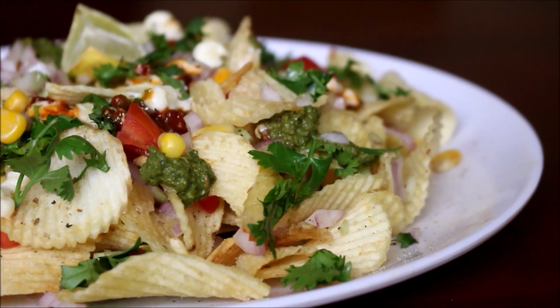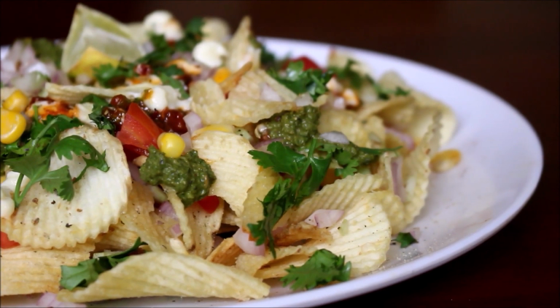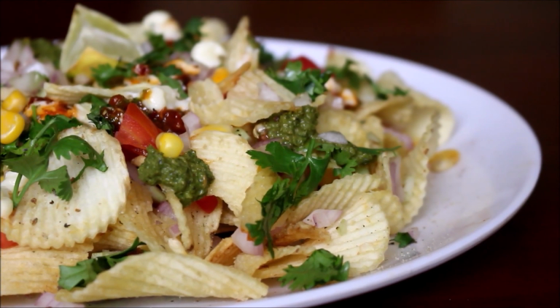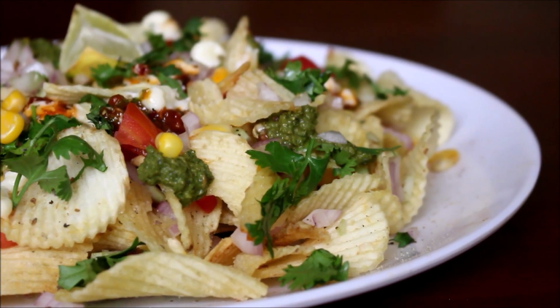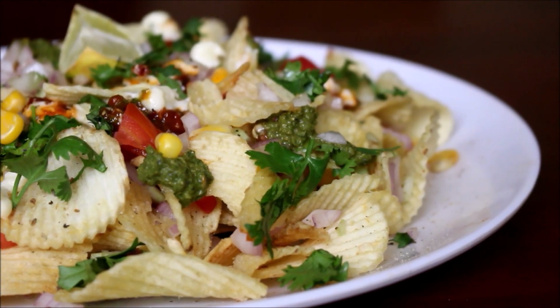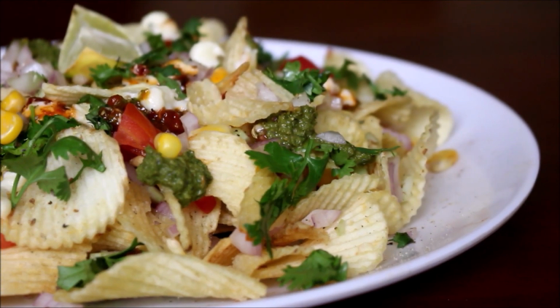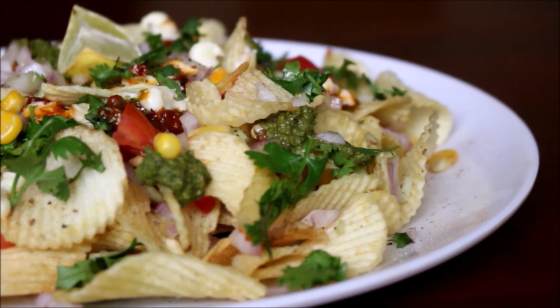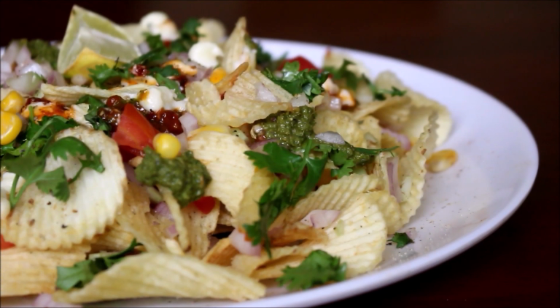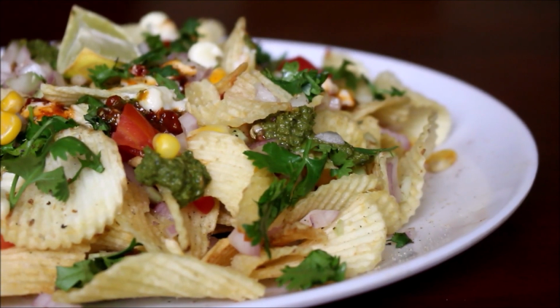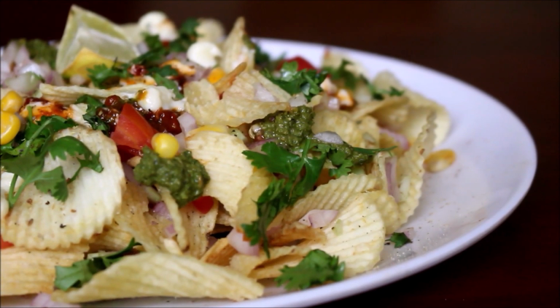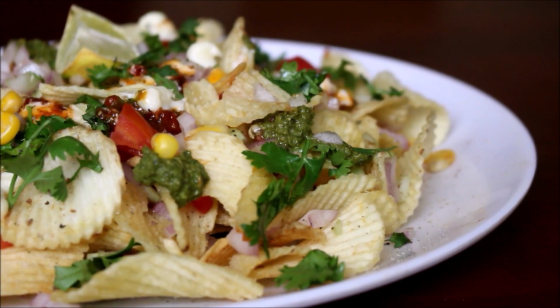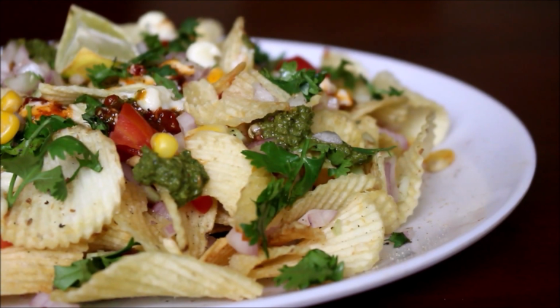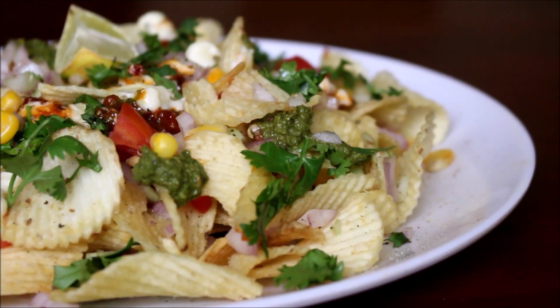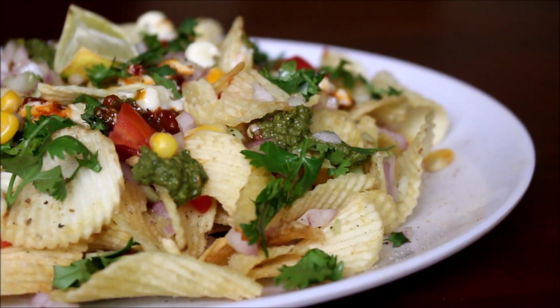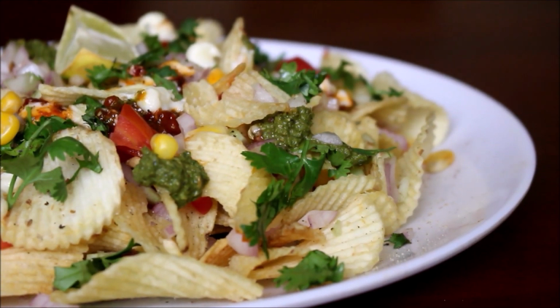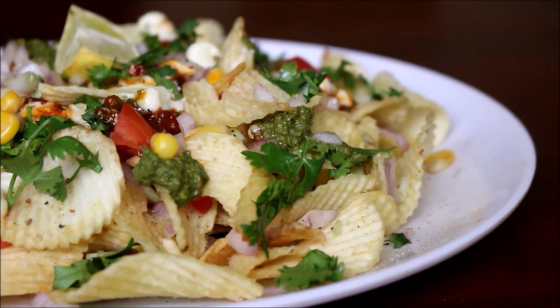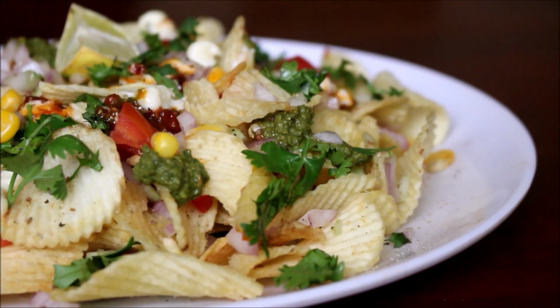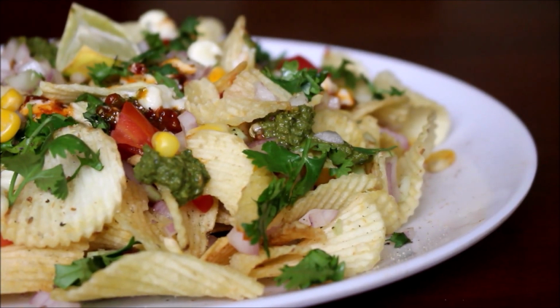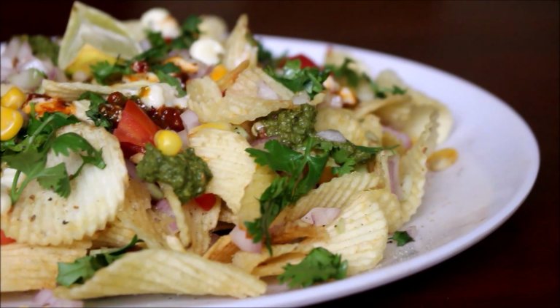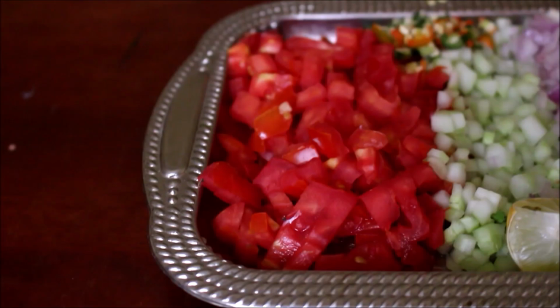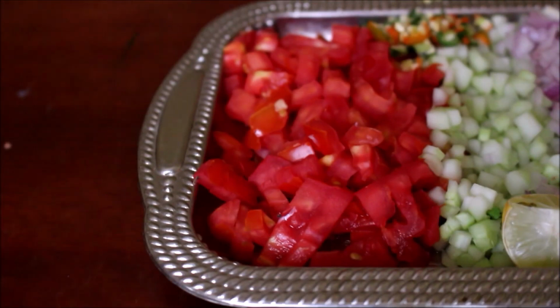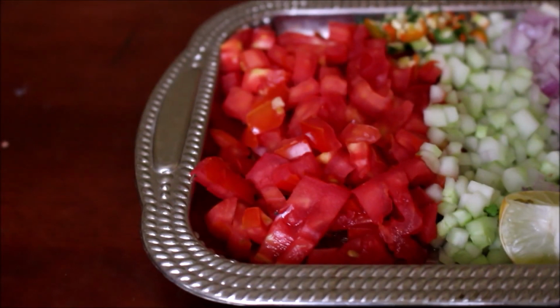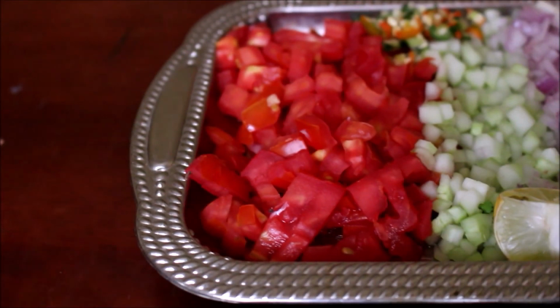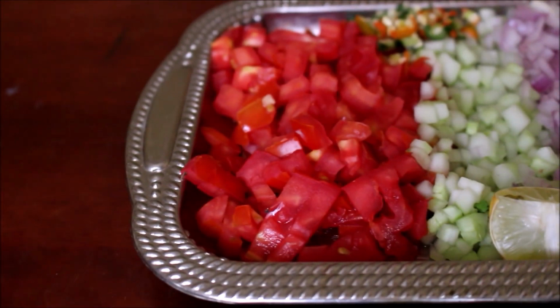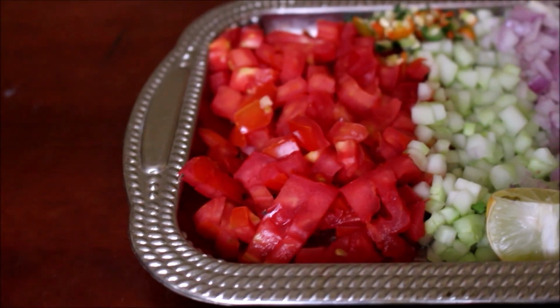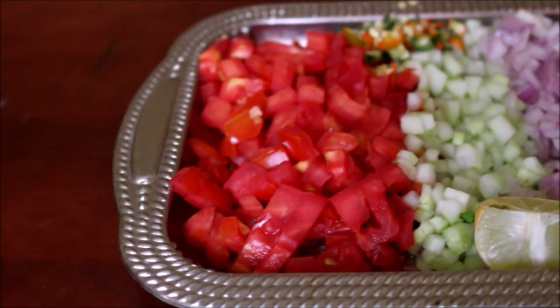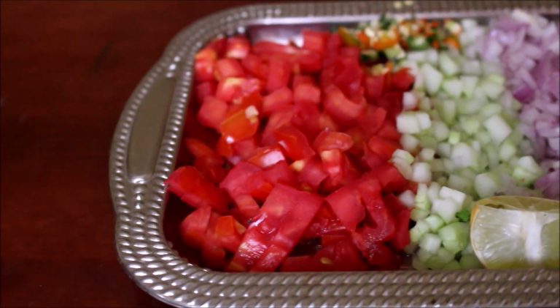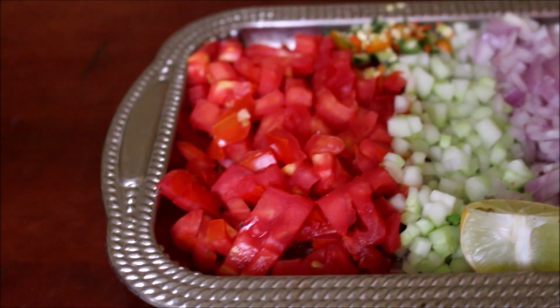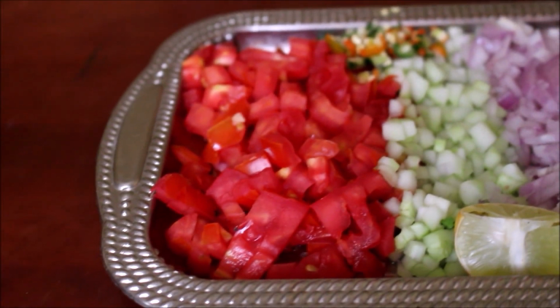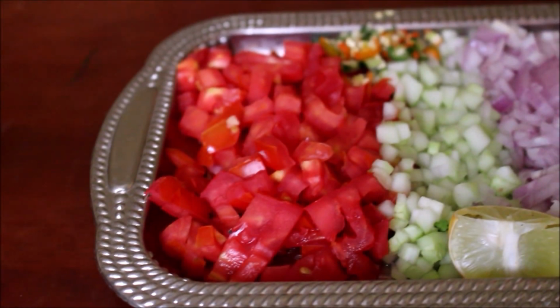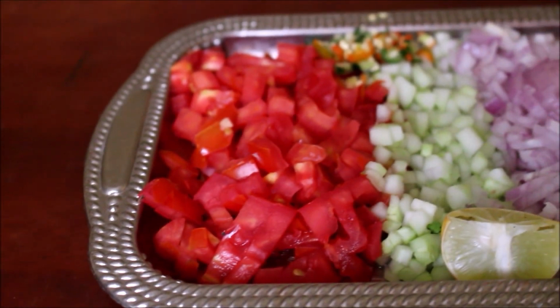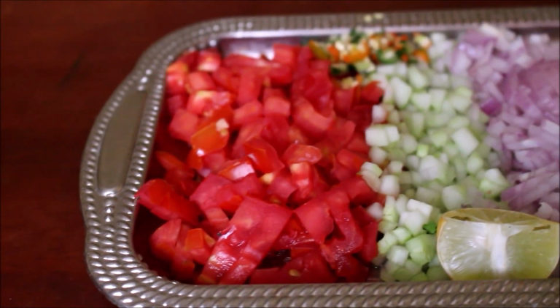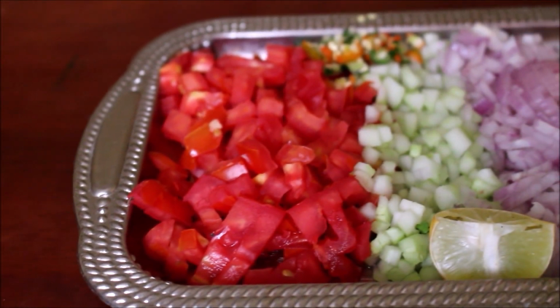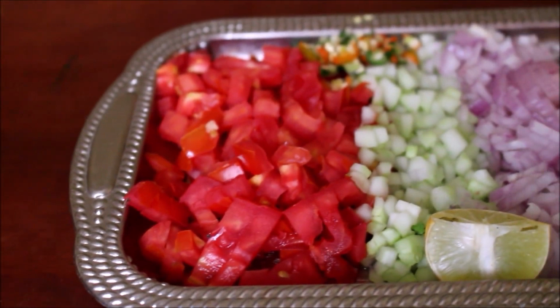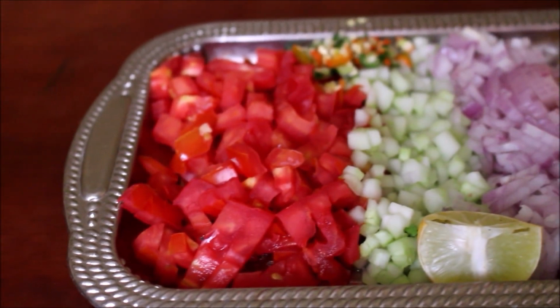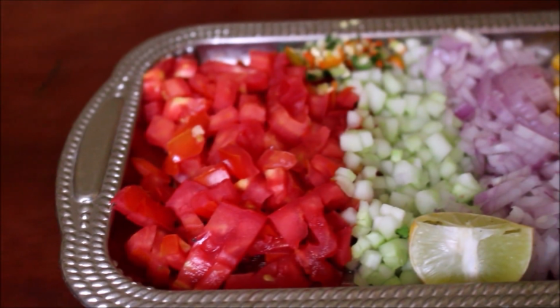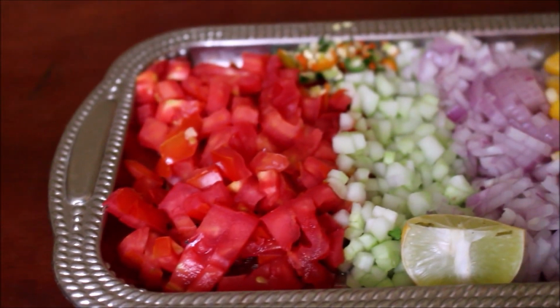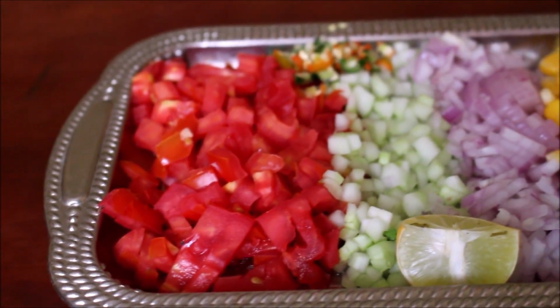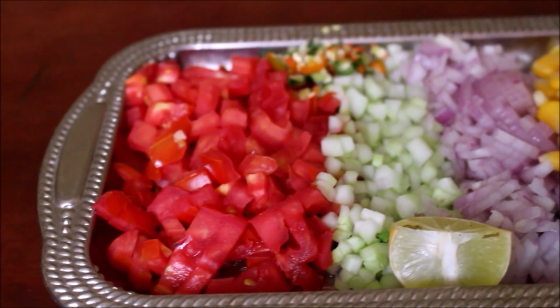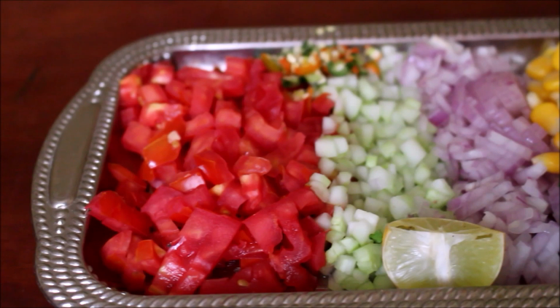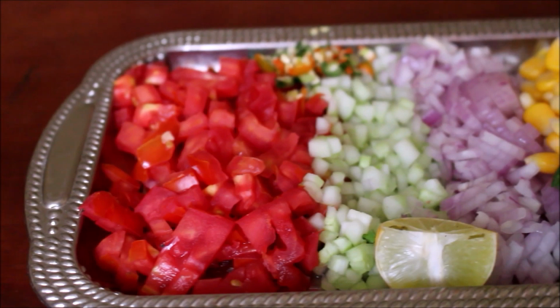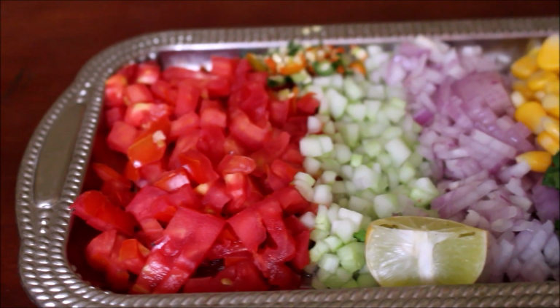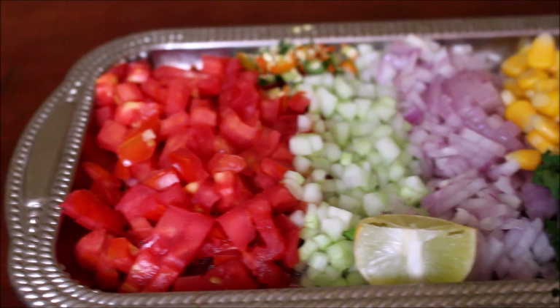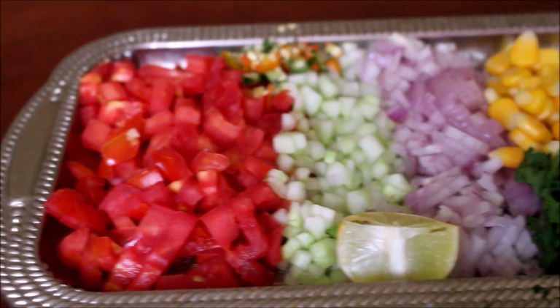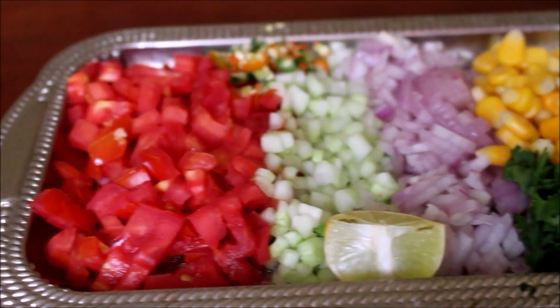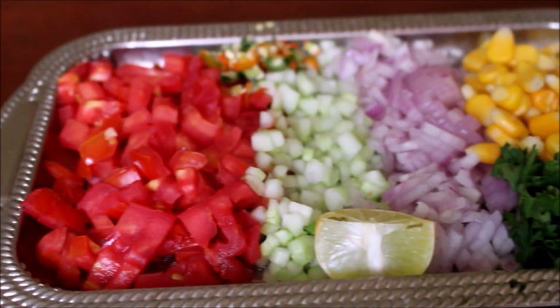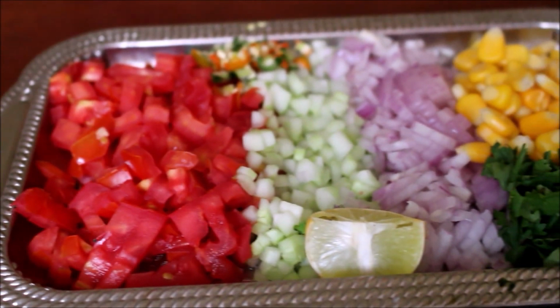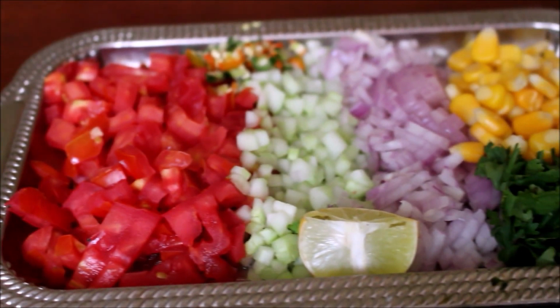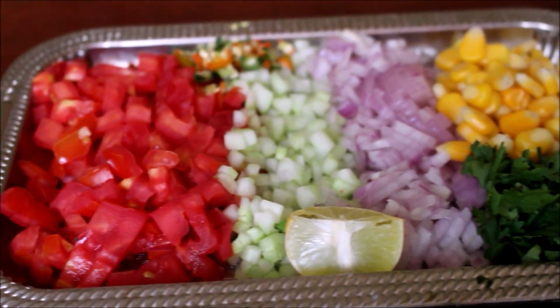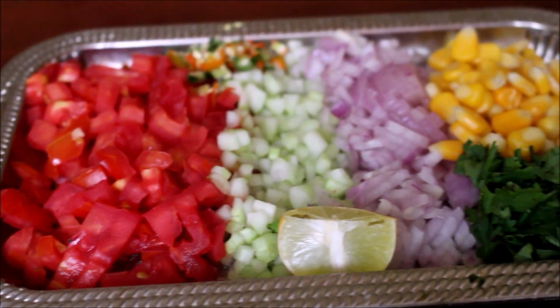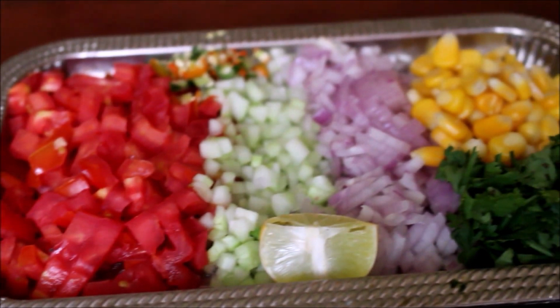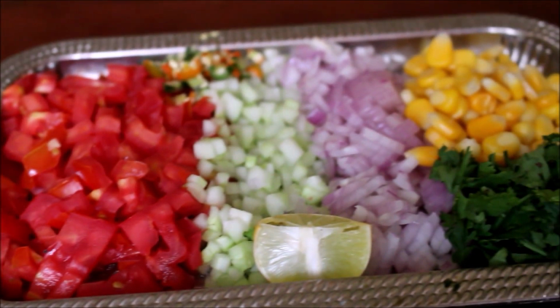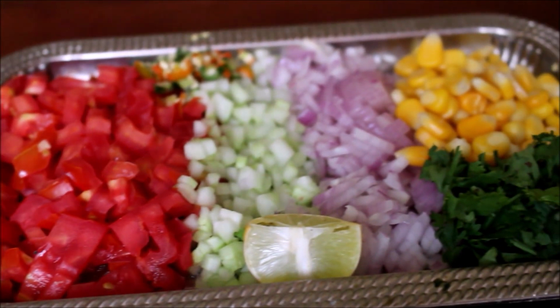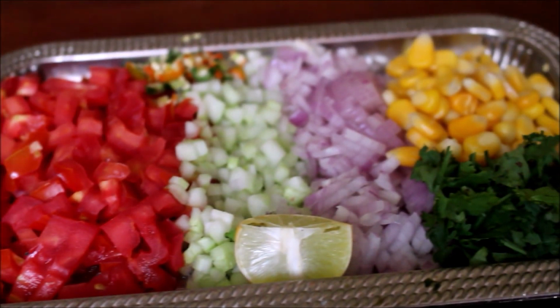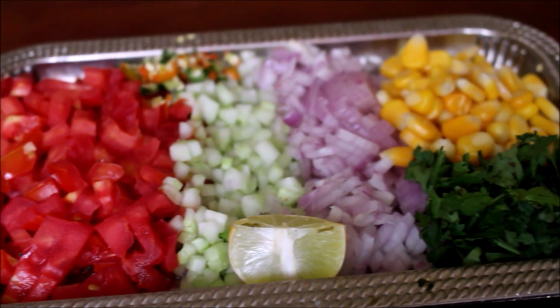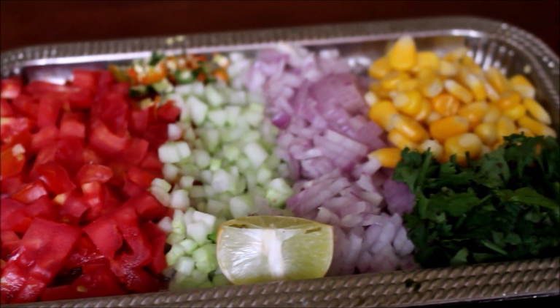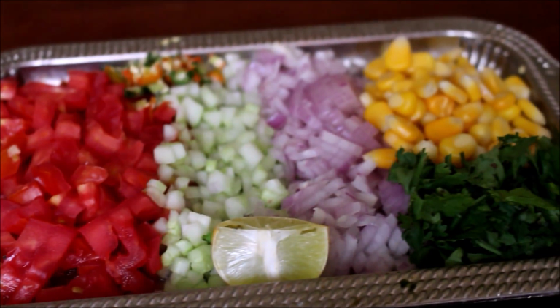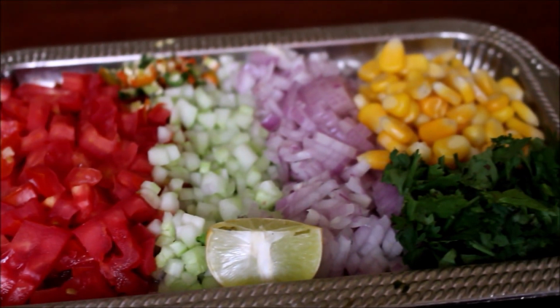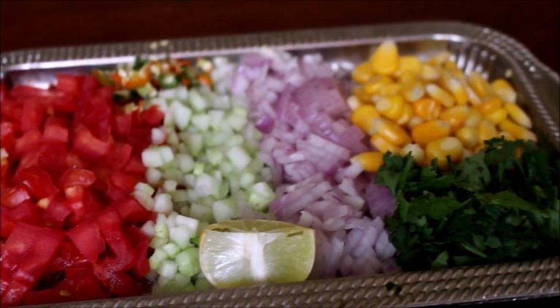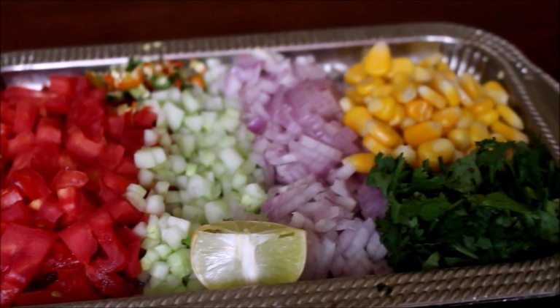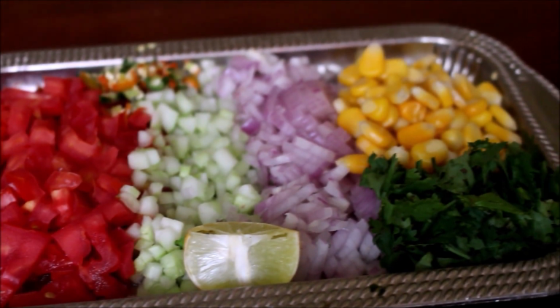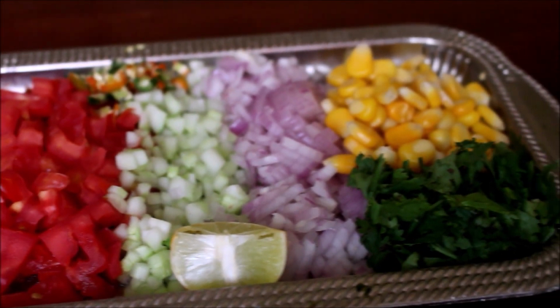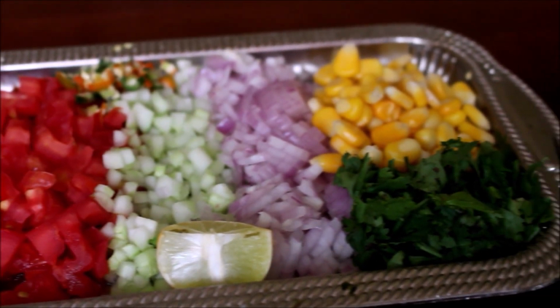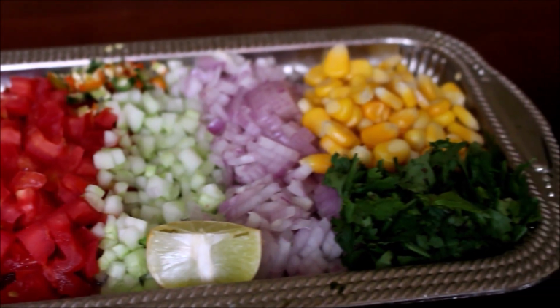If you try it, please post the comments. If you do this recipe, you will be all set. We are ready to make the recipe.